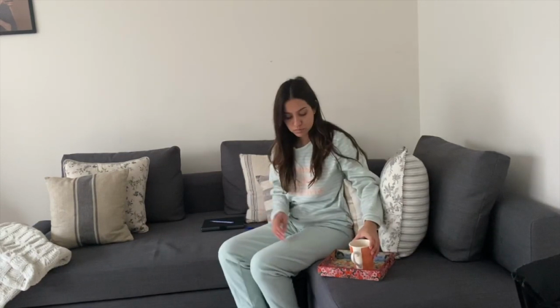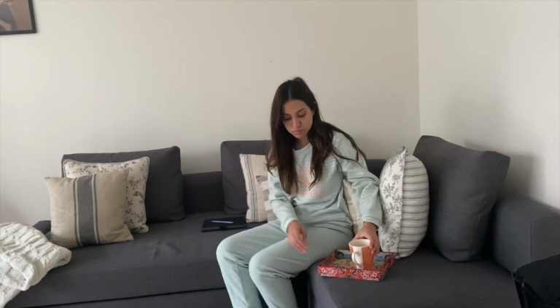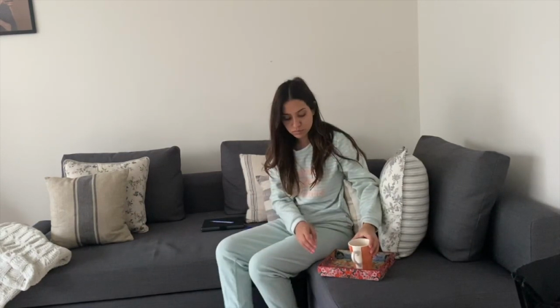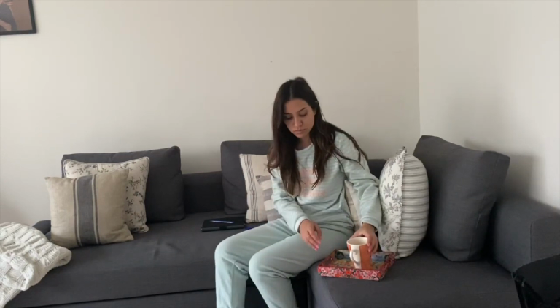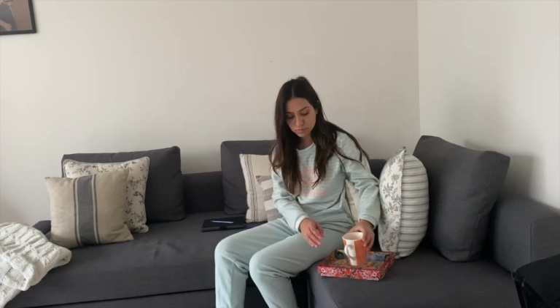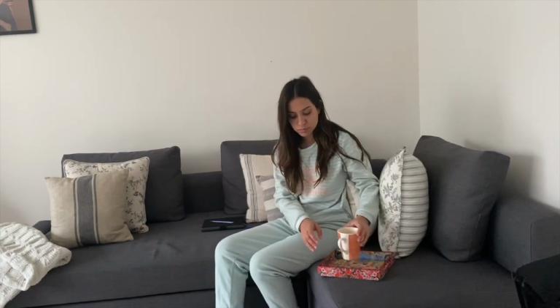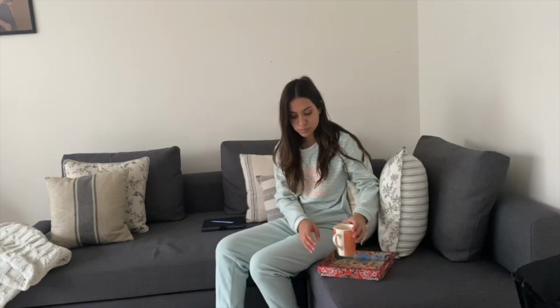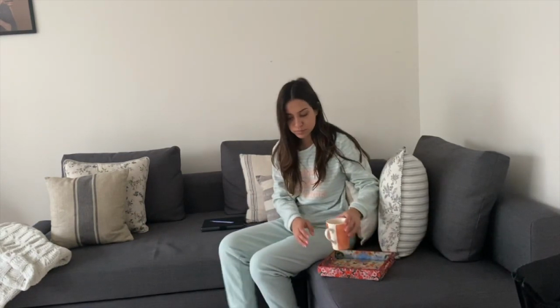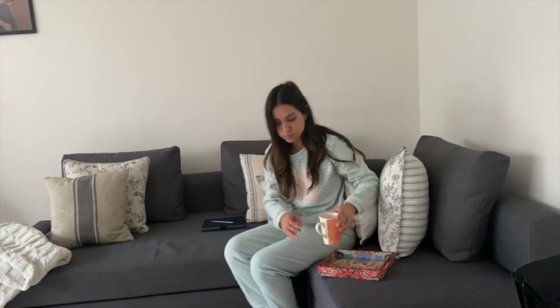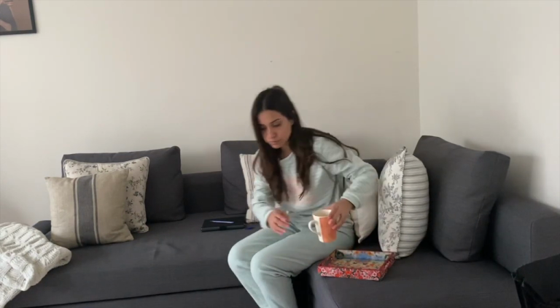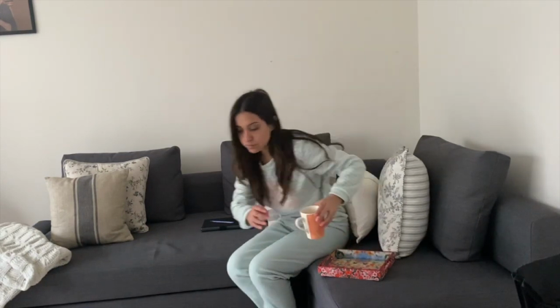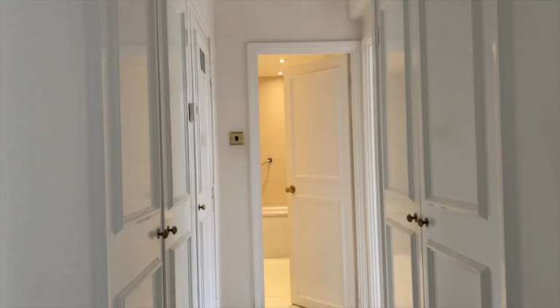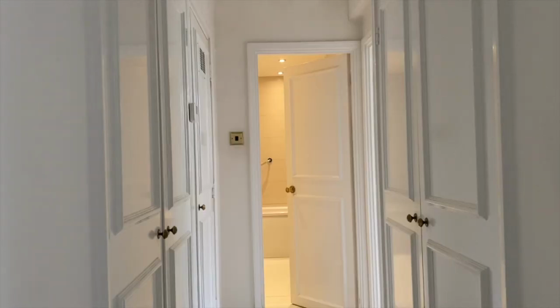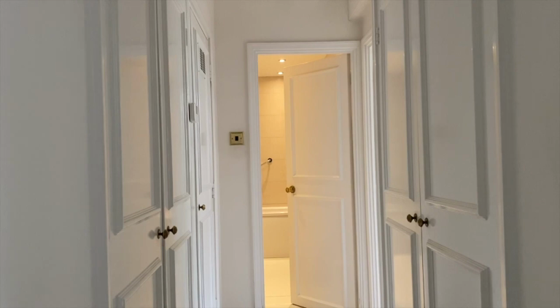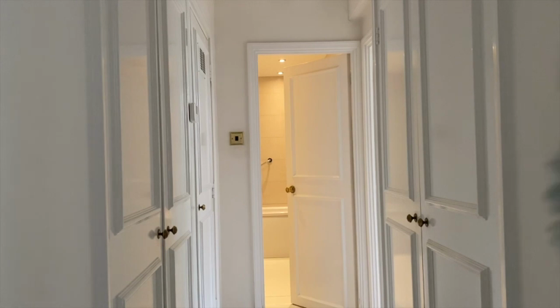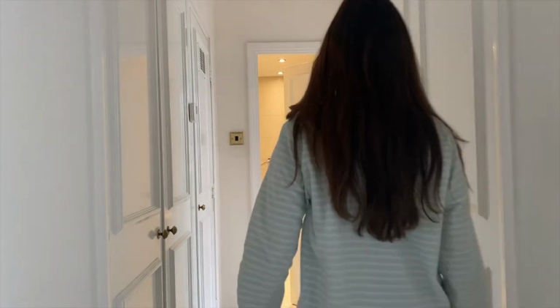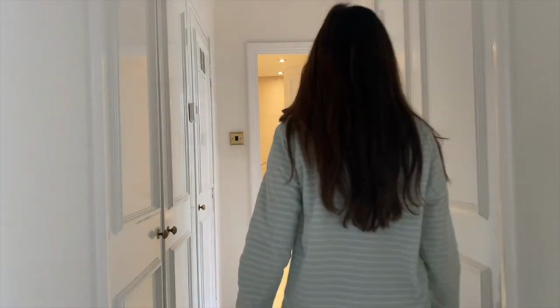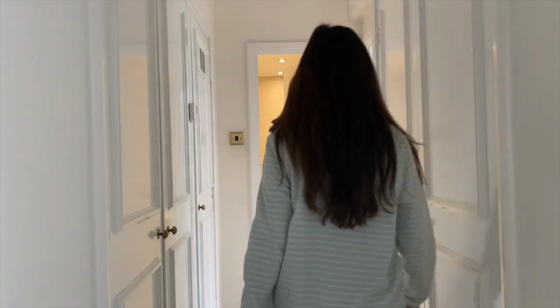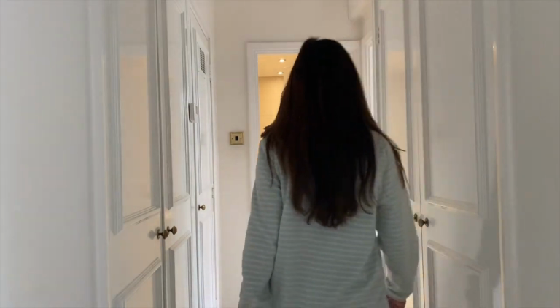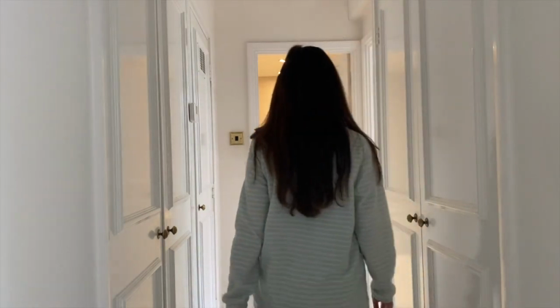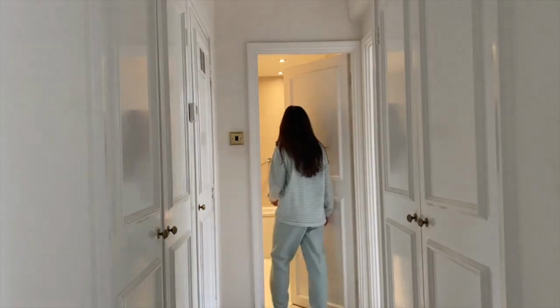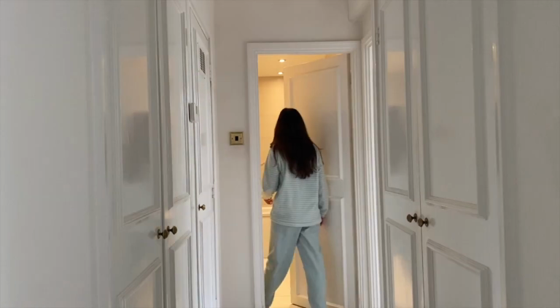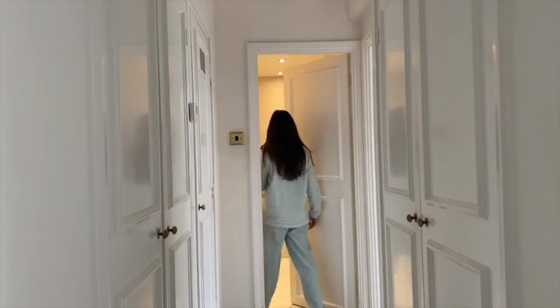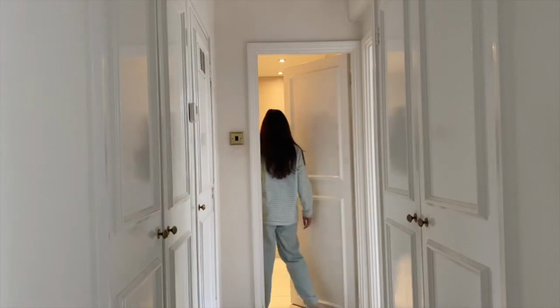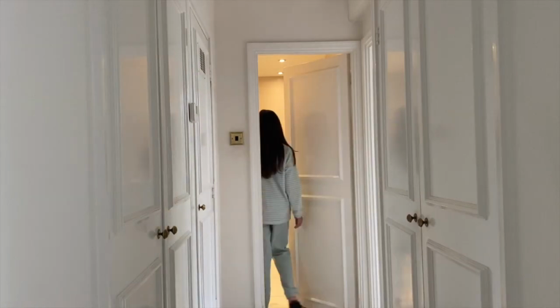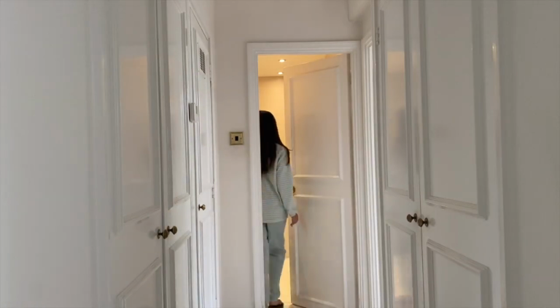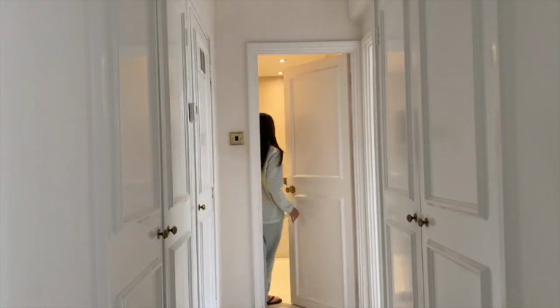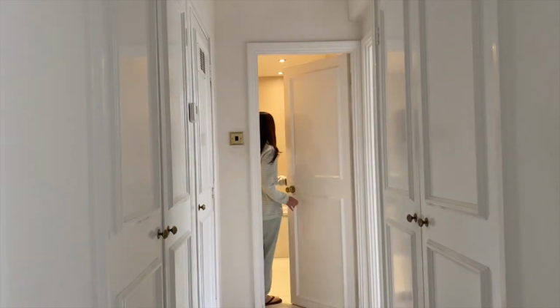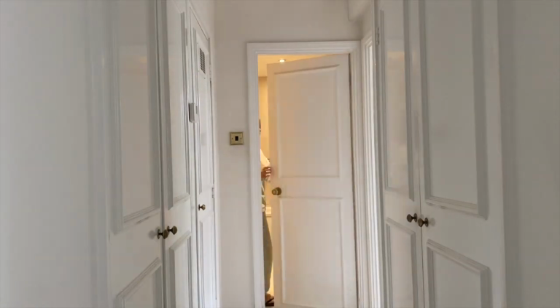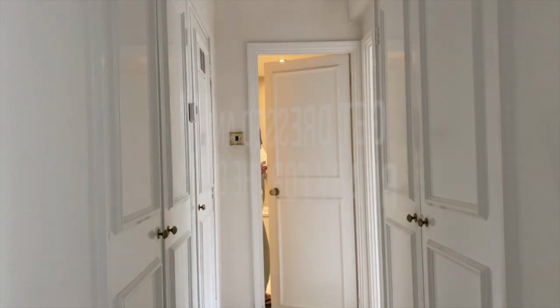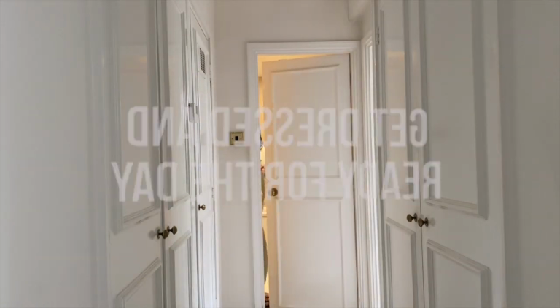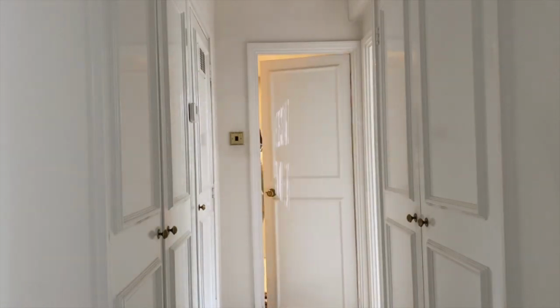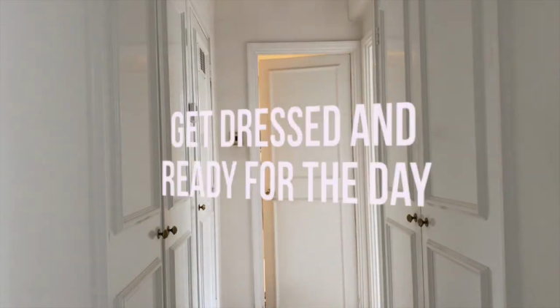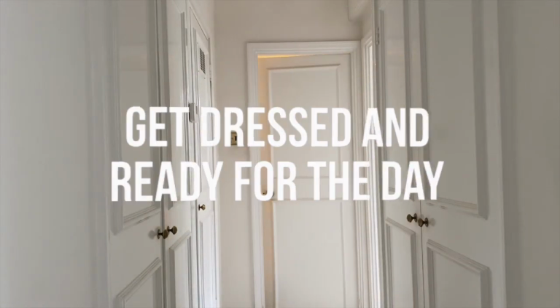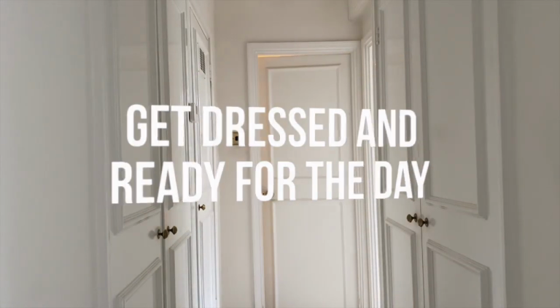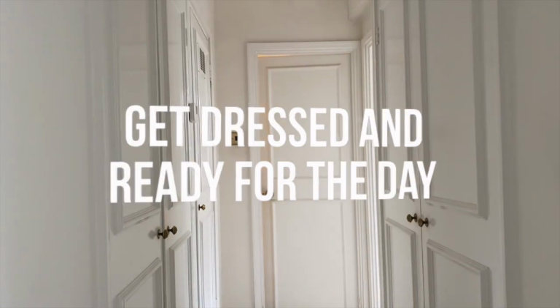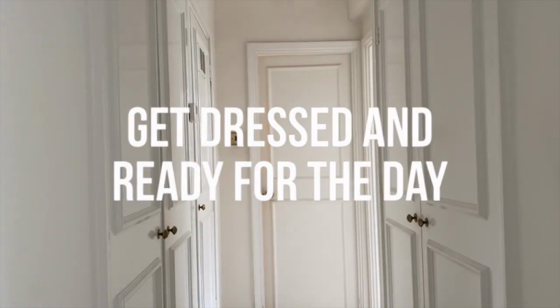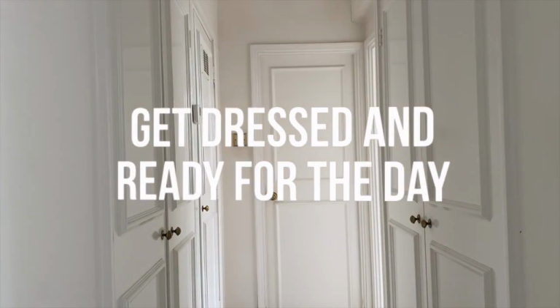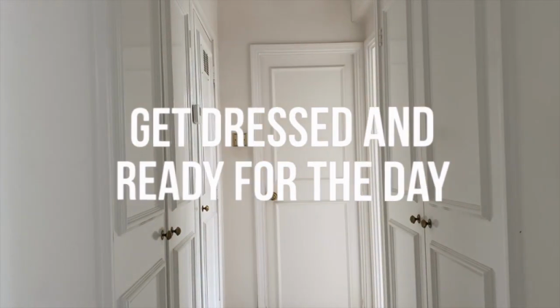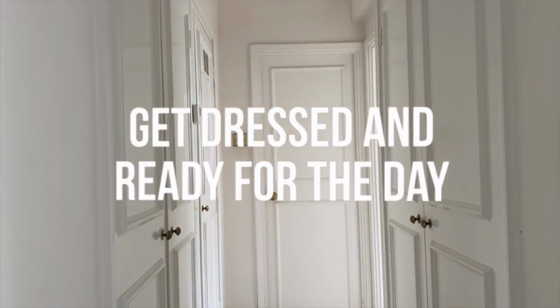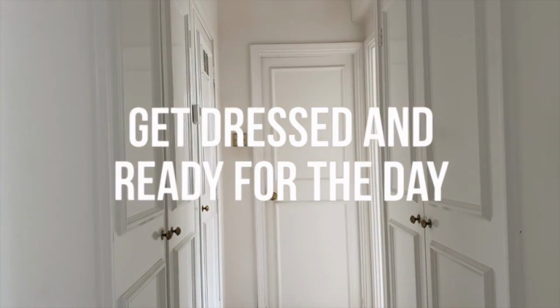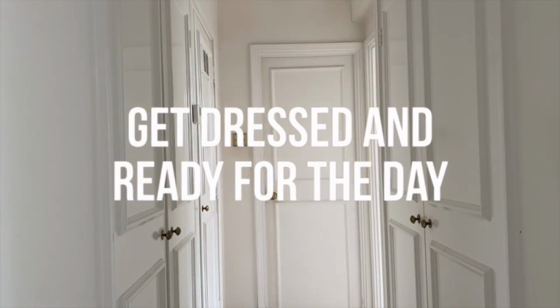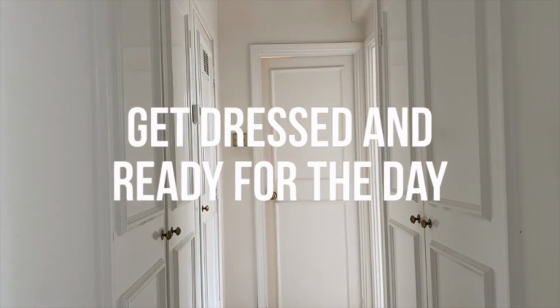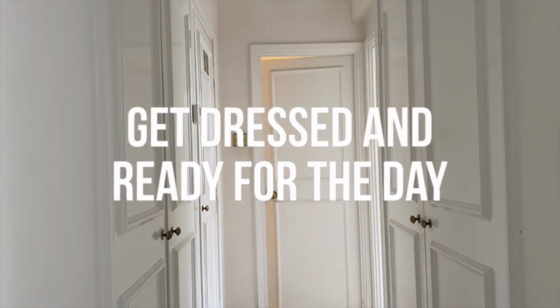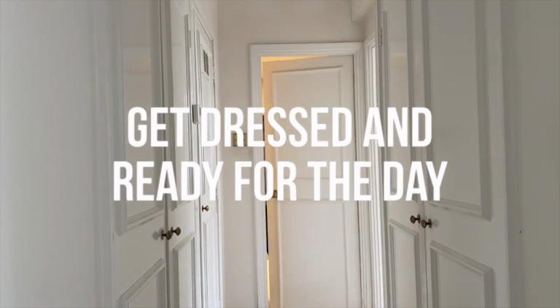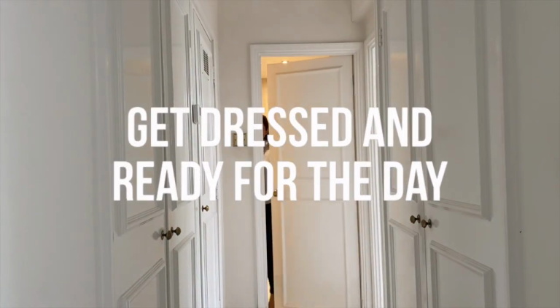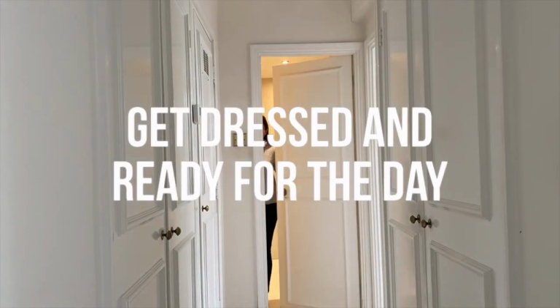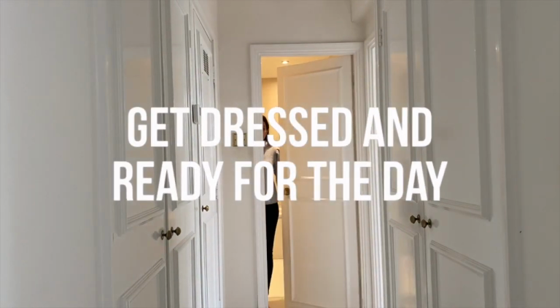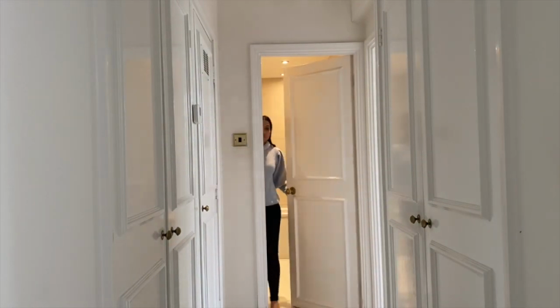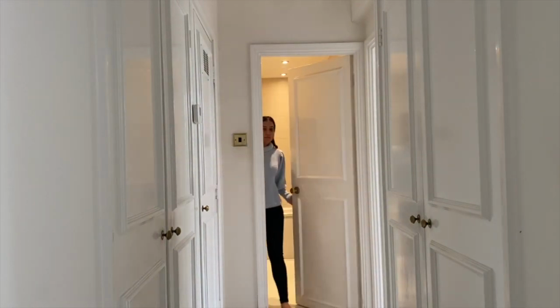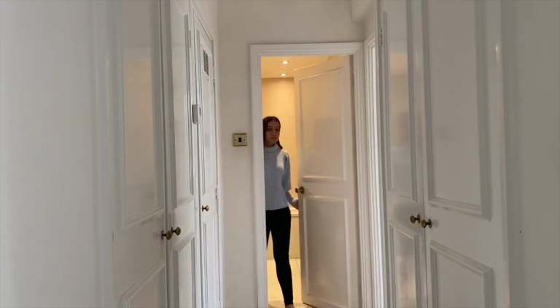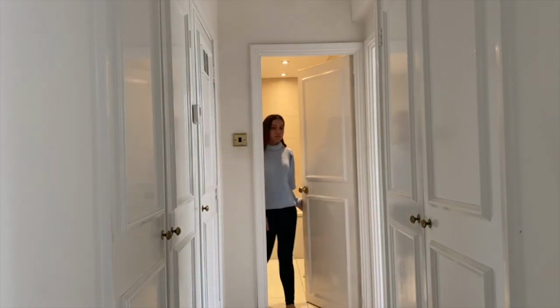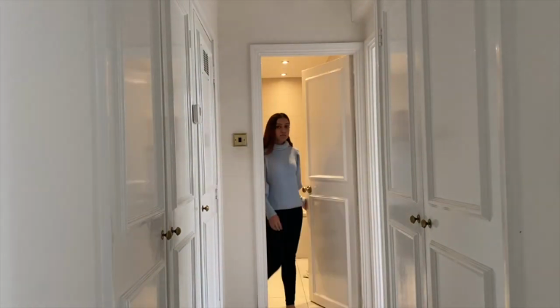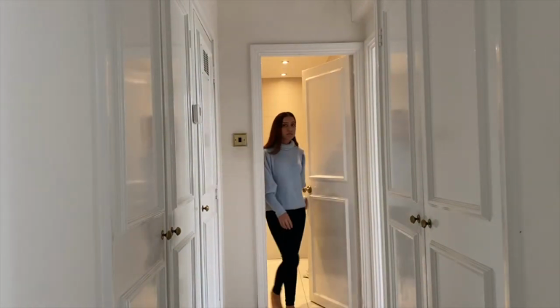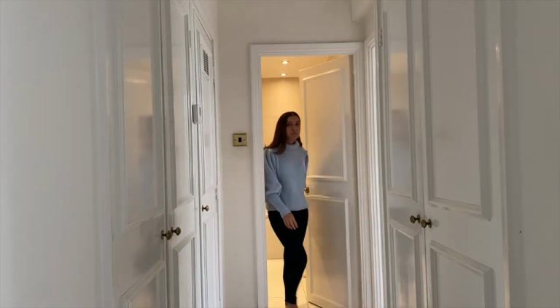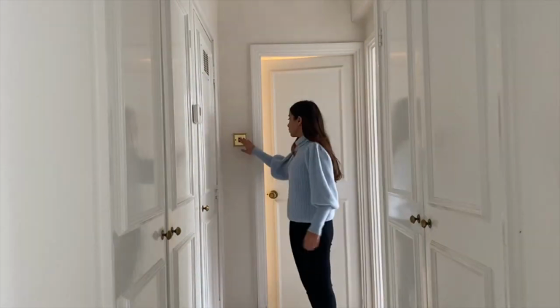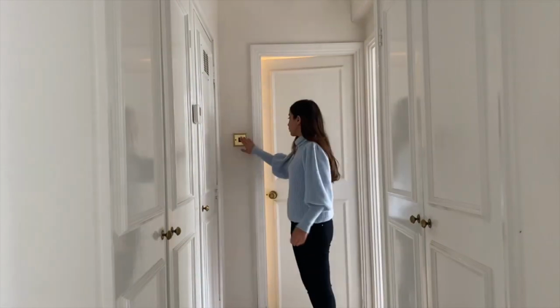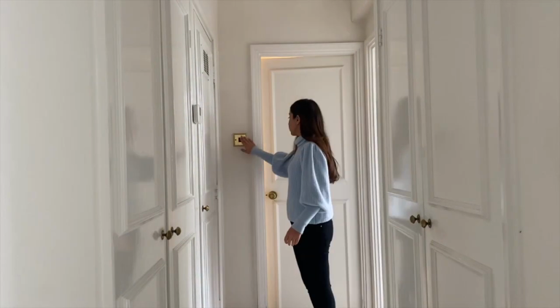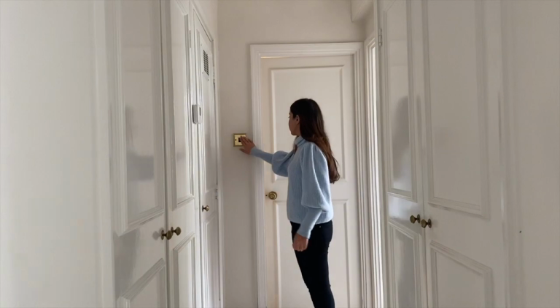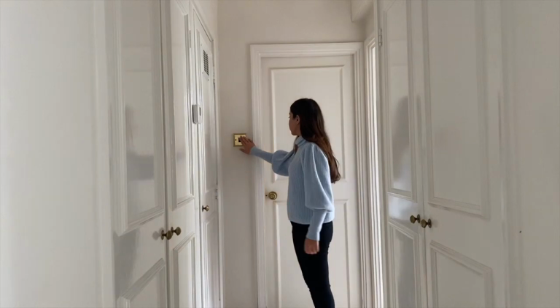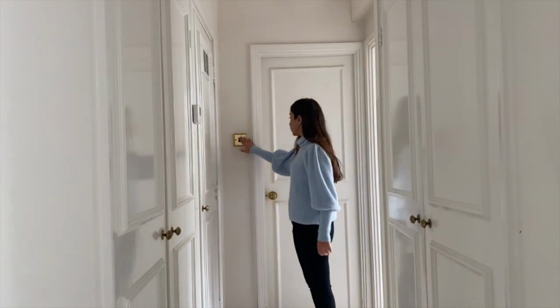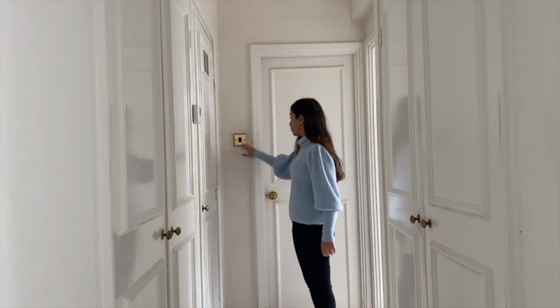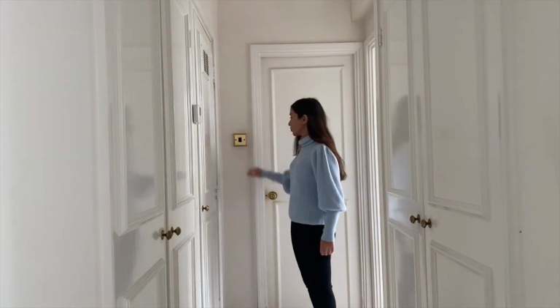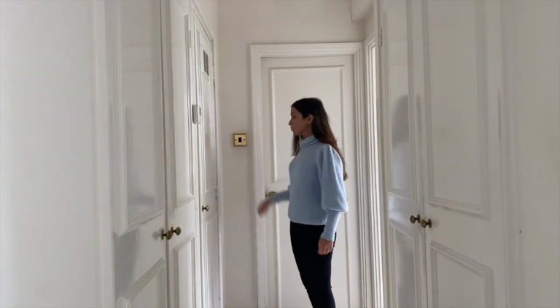If you want to be productive you have to feel productive, which is why I would recommend getting dressed and ready for the day before you begin work.